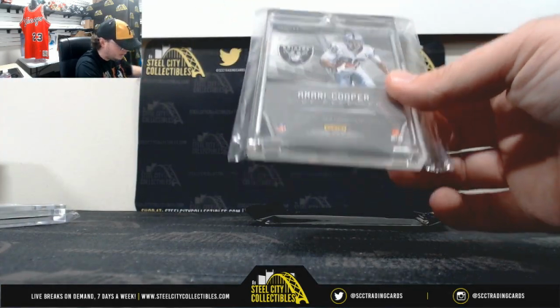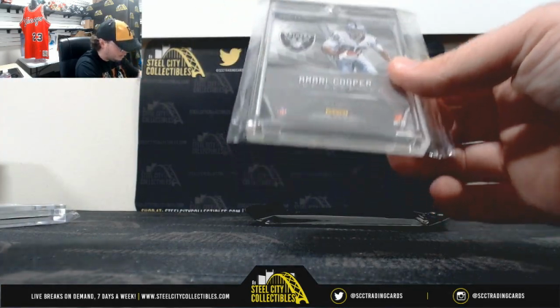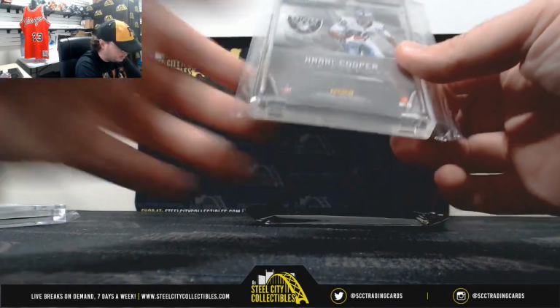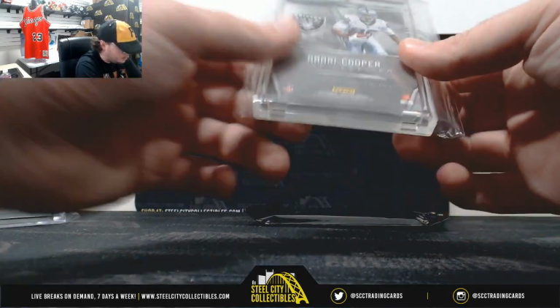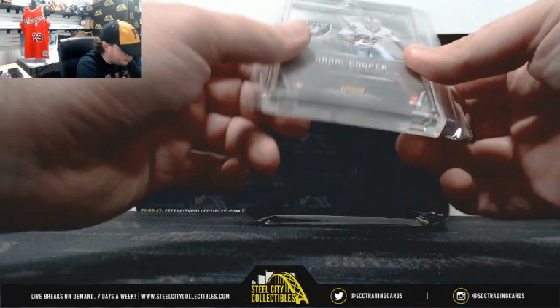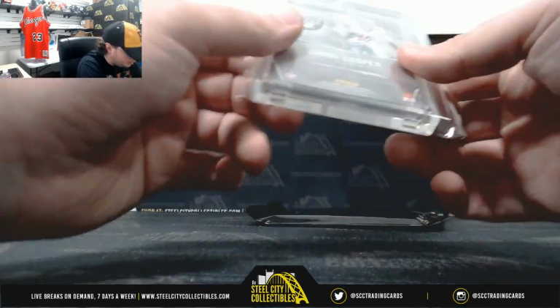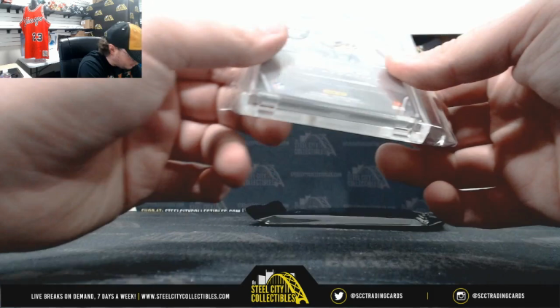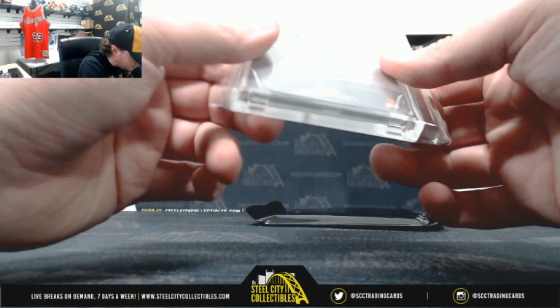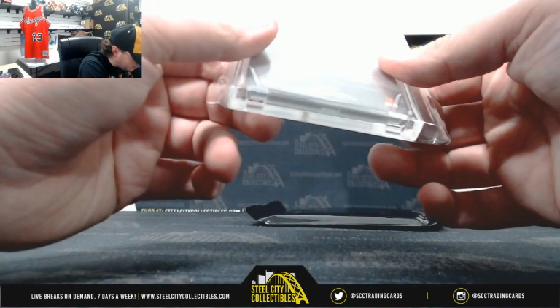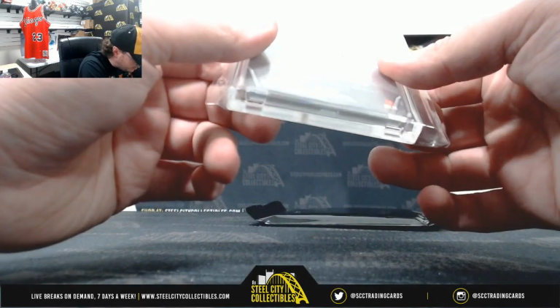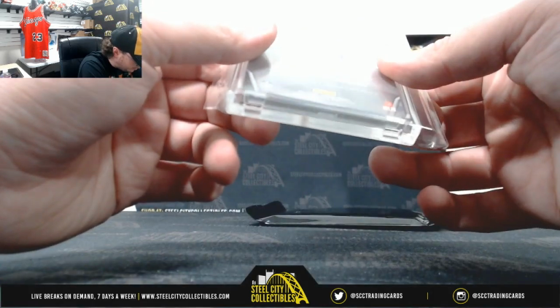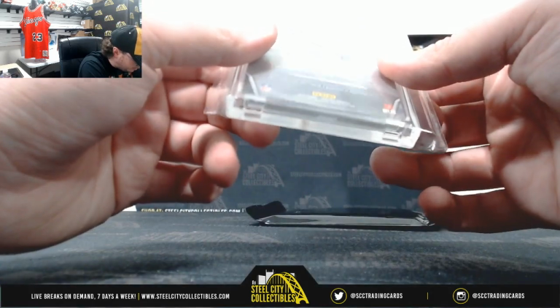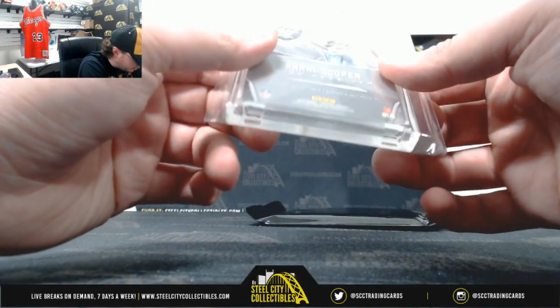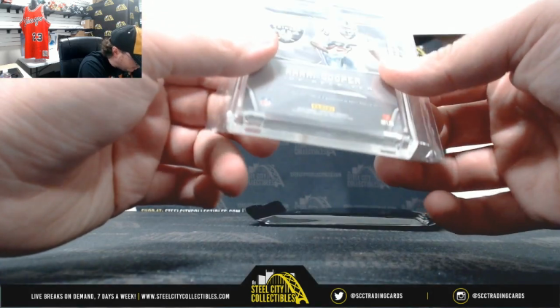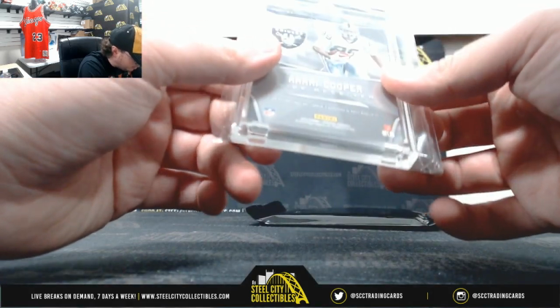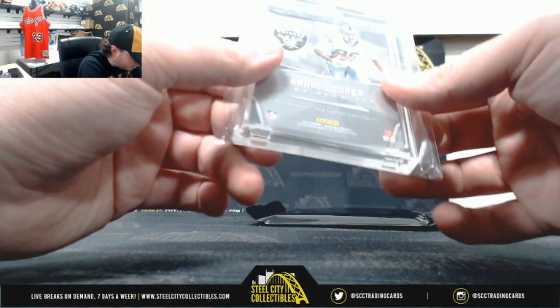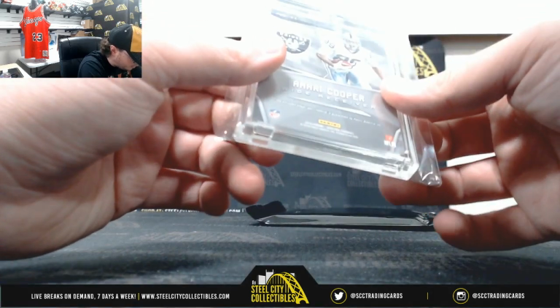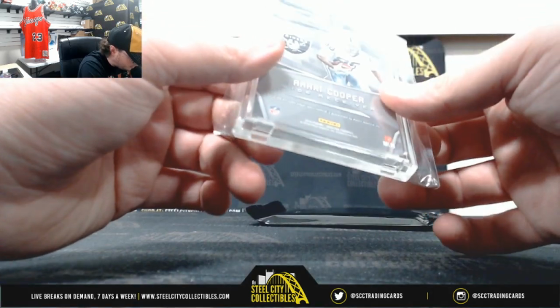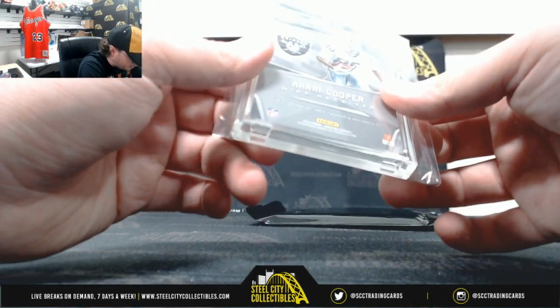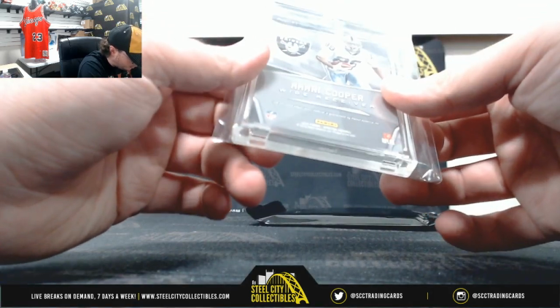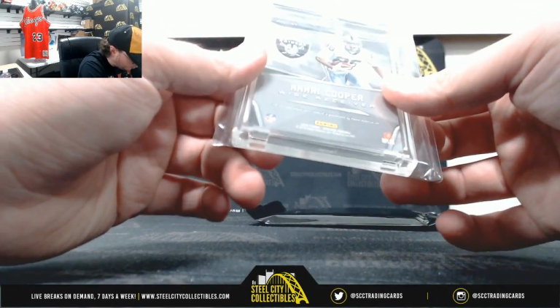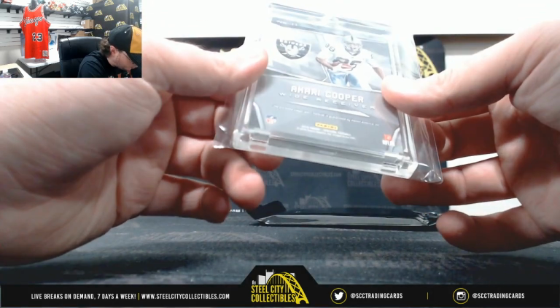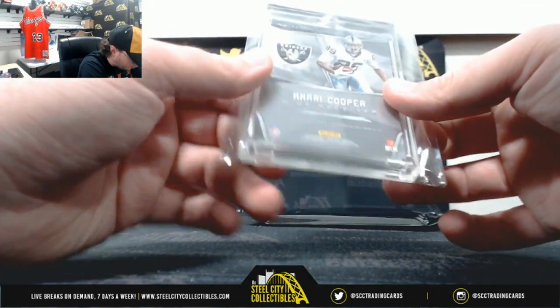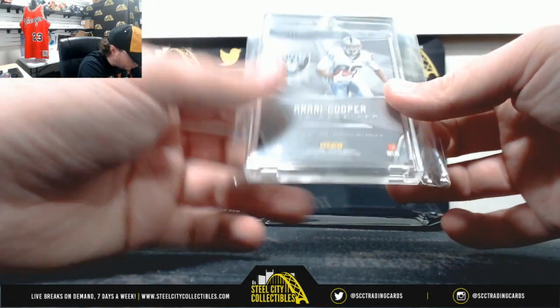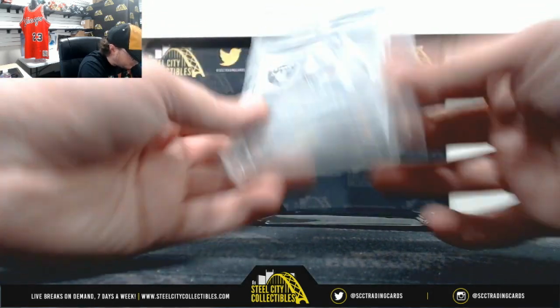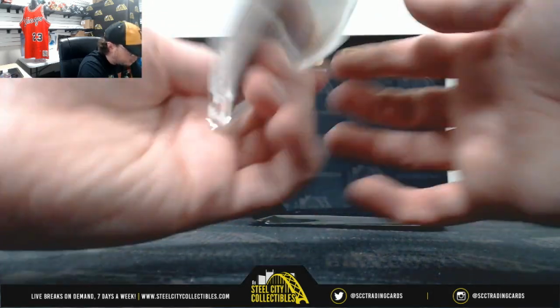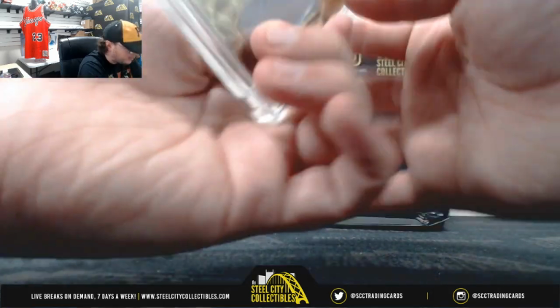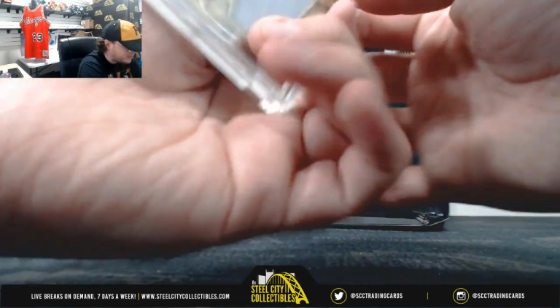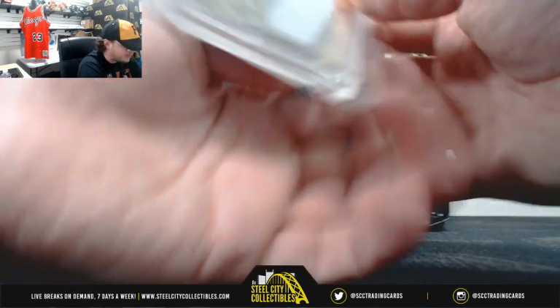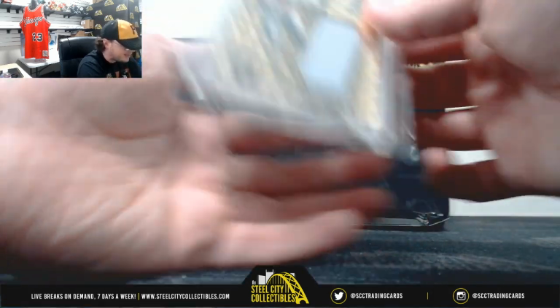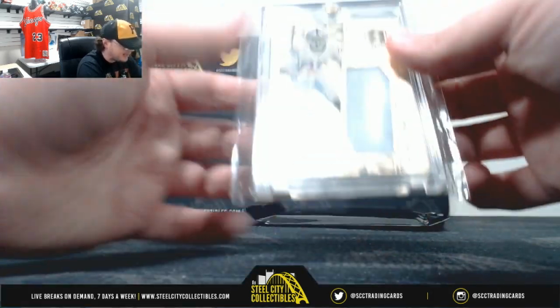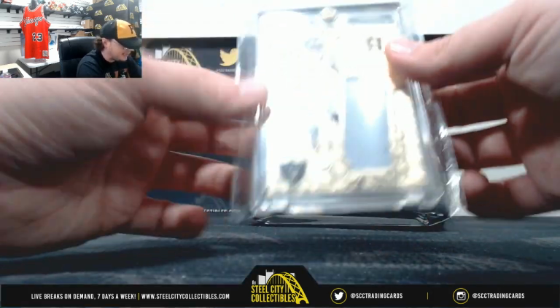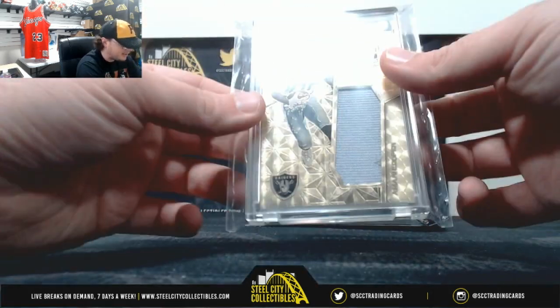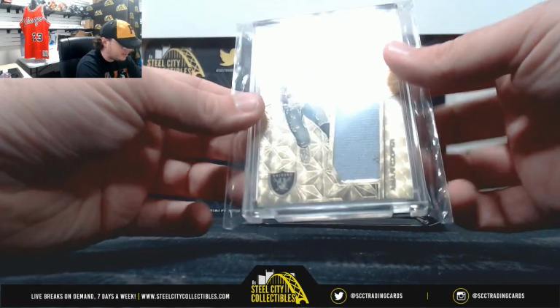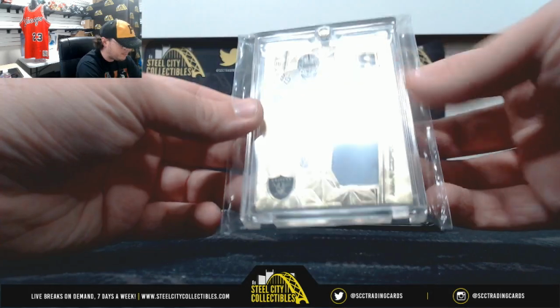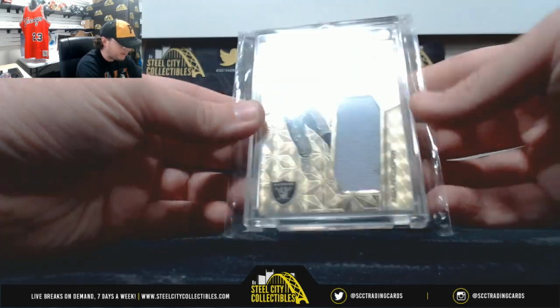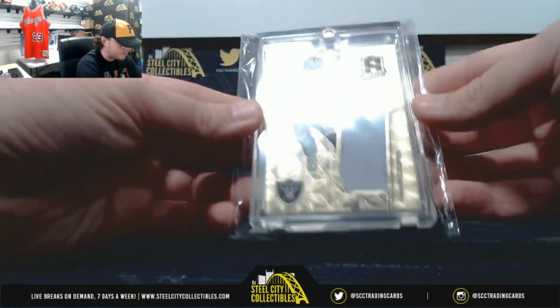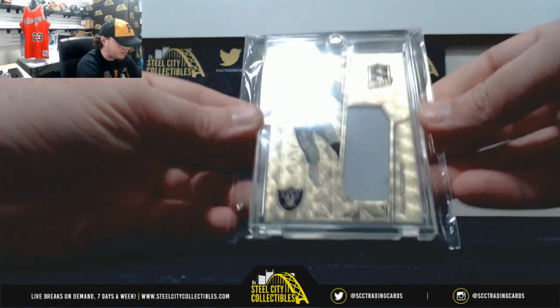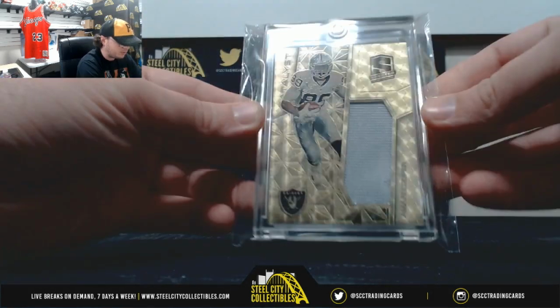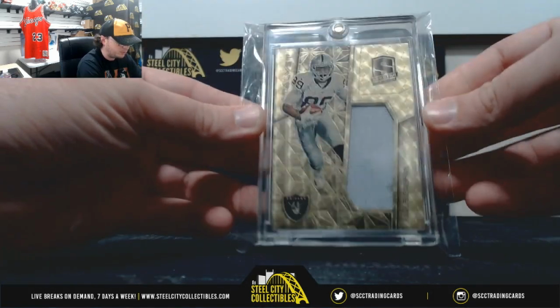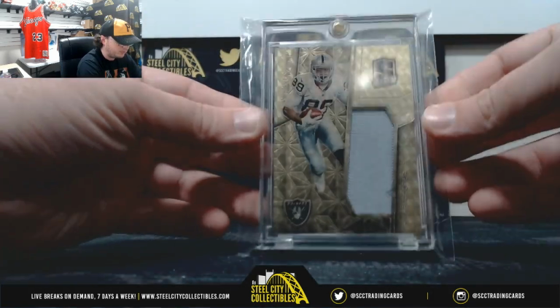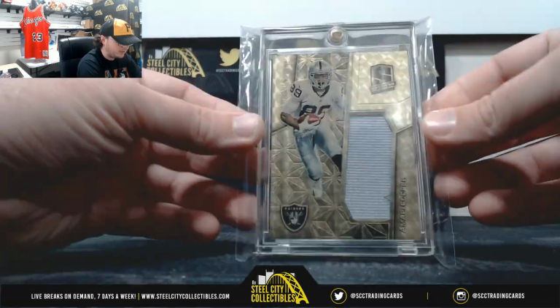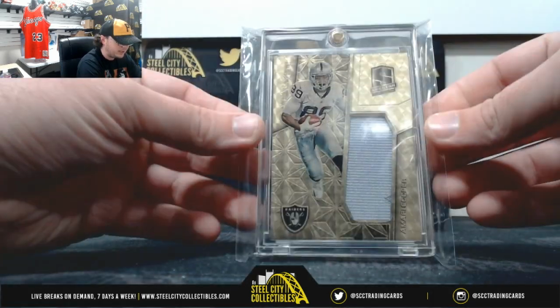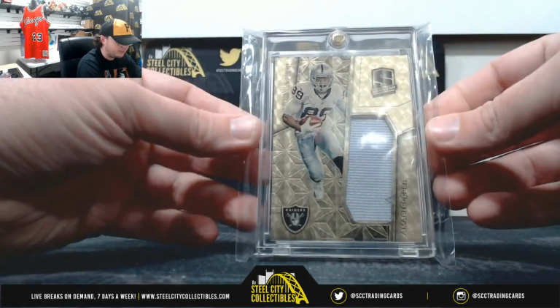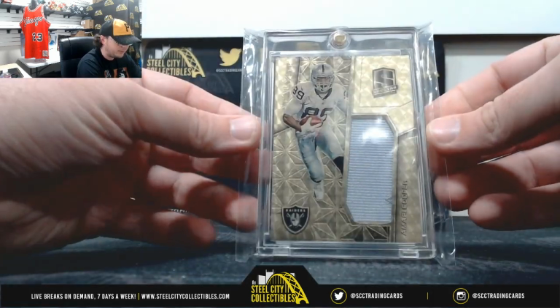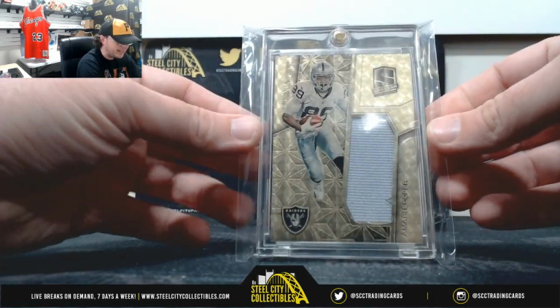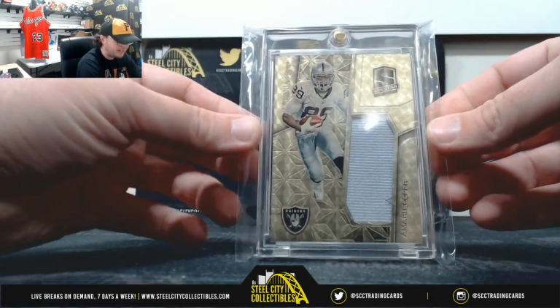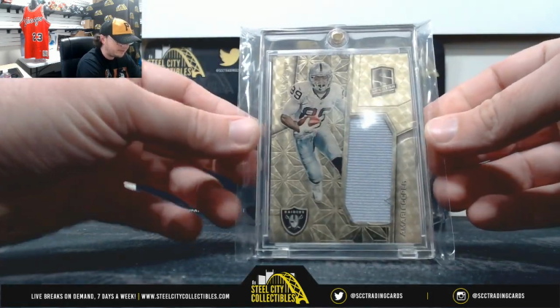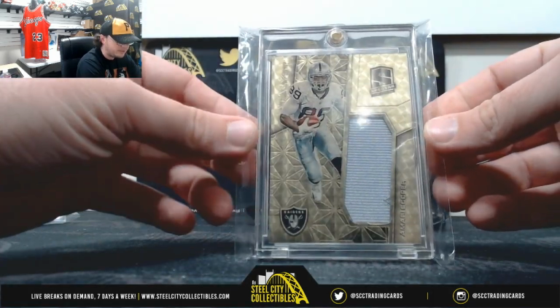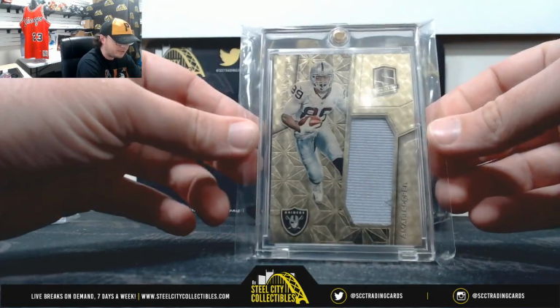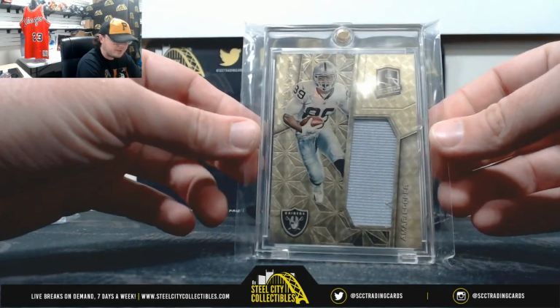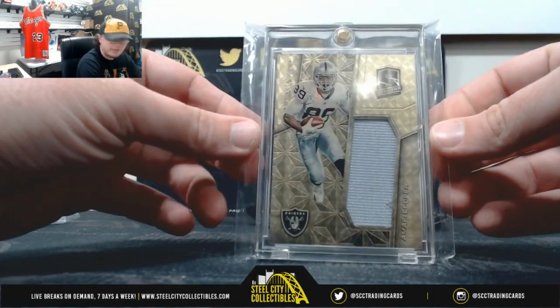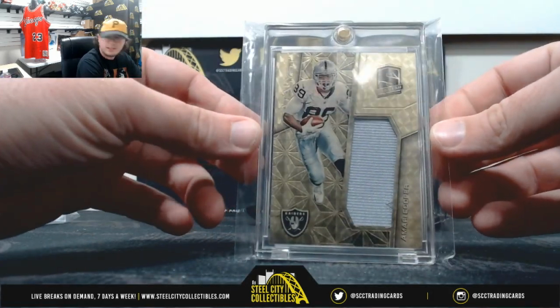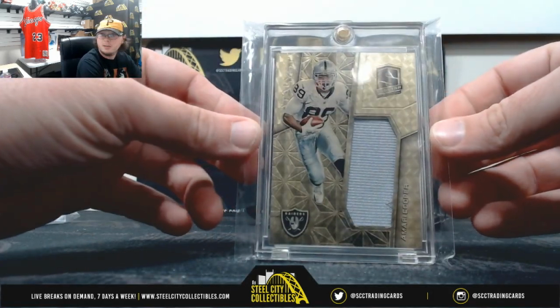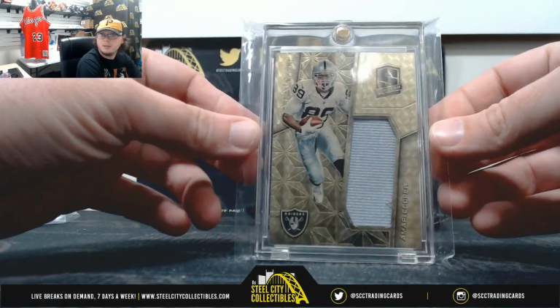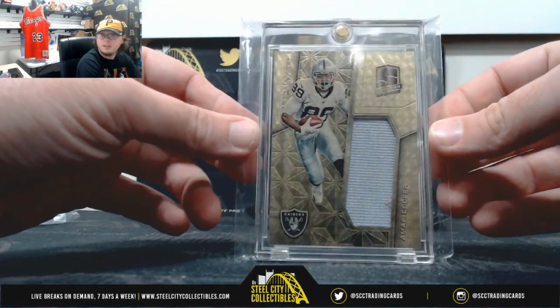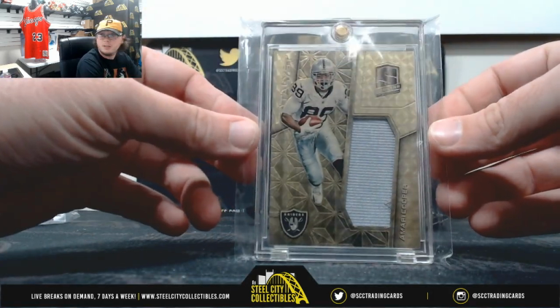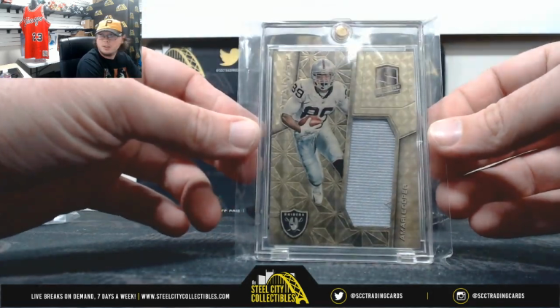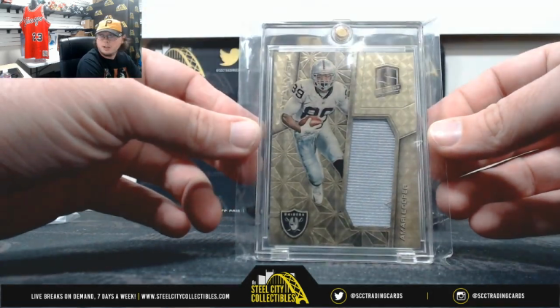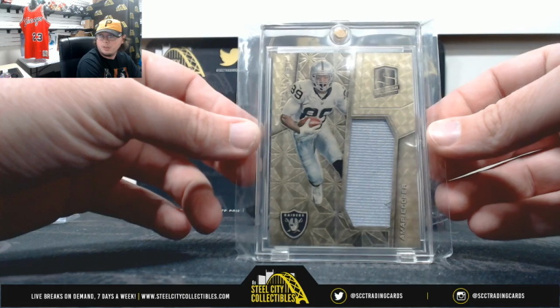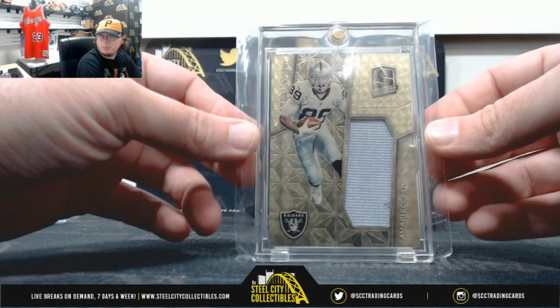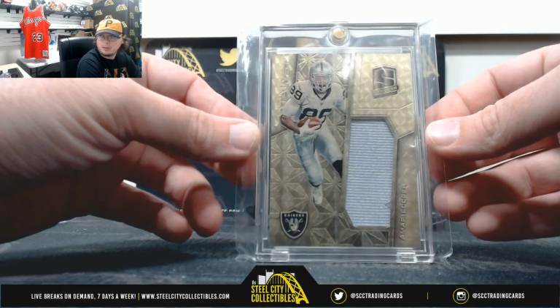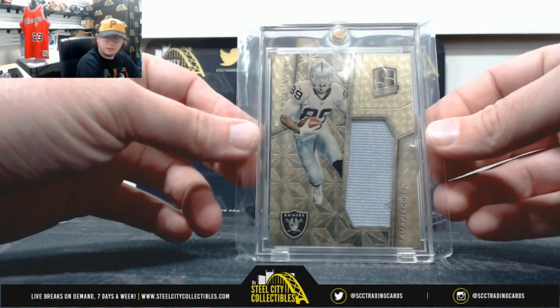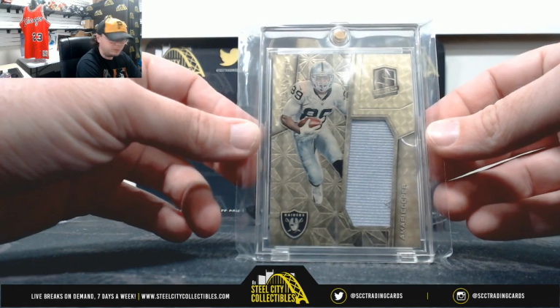Nice one here, number one of one — 2016 Spectra Gold Vinyl Catalyst jersey, Amari Cooper.